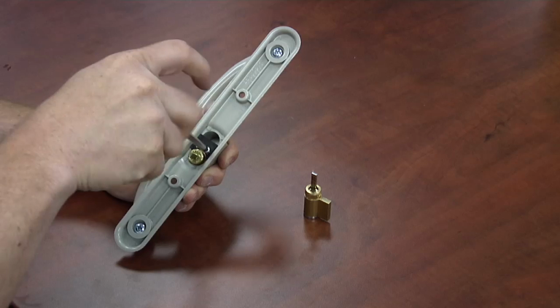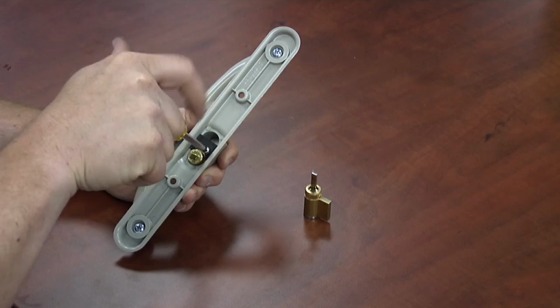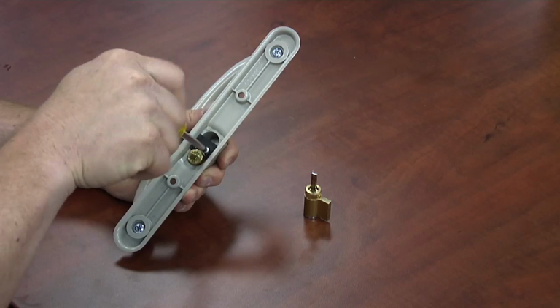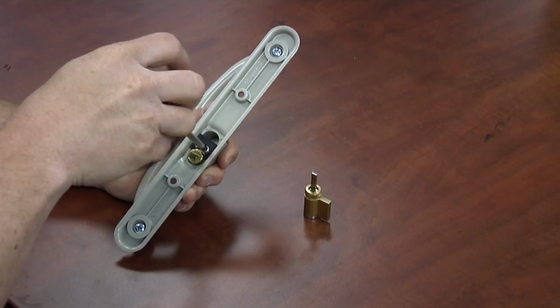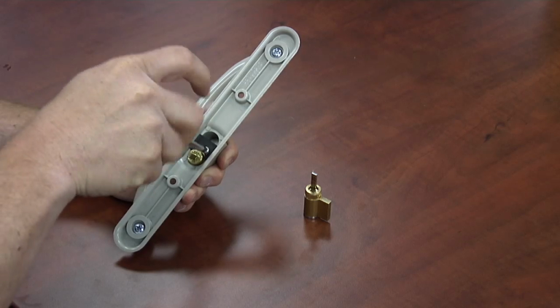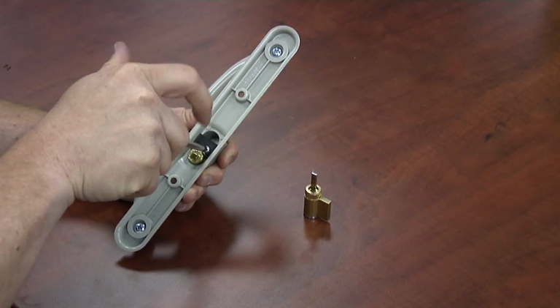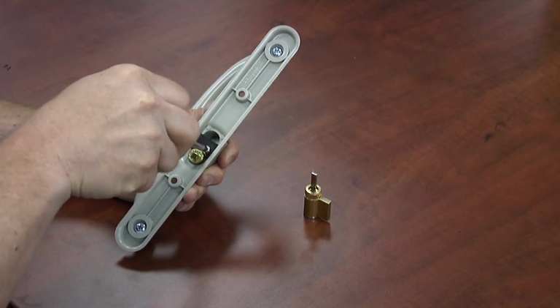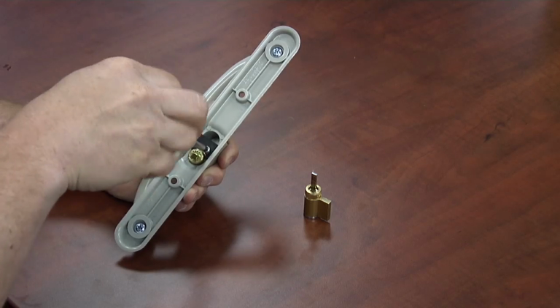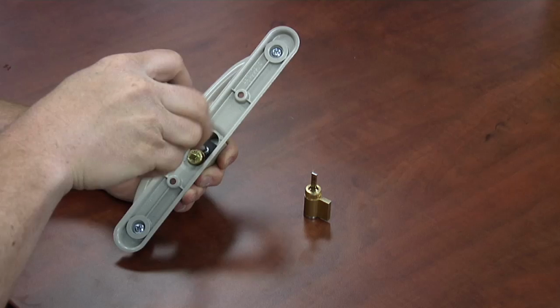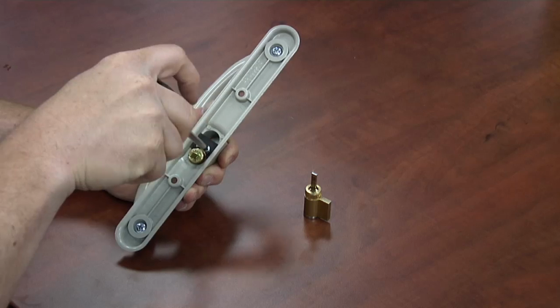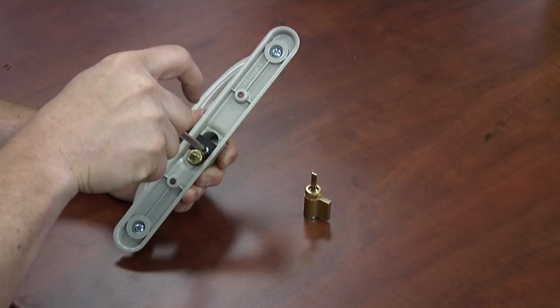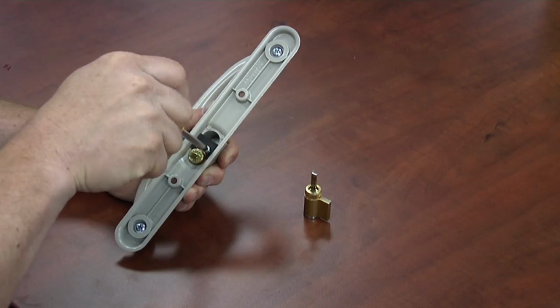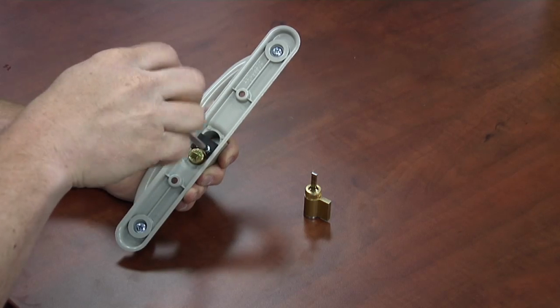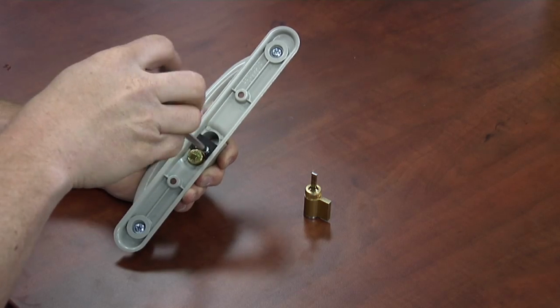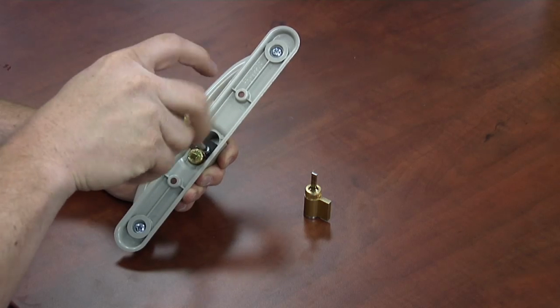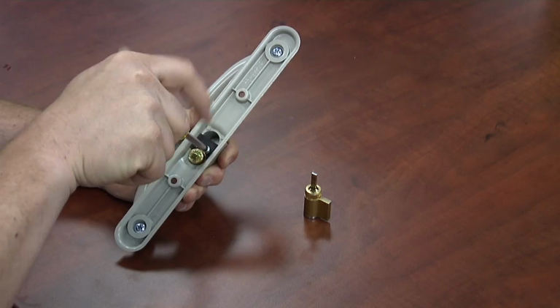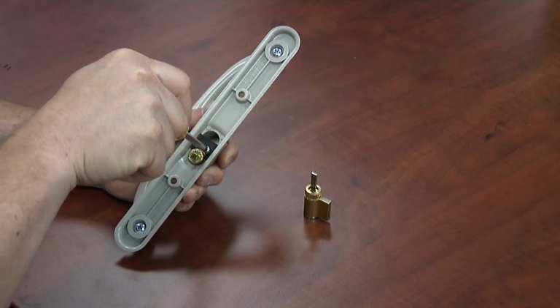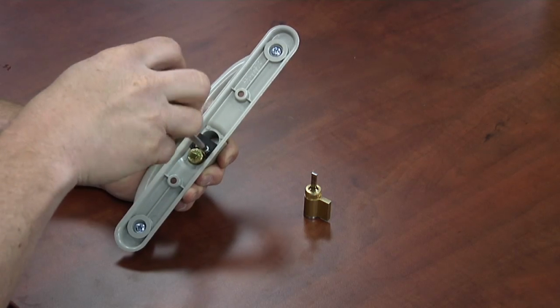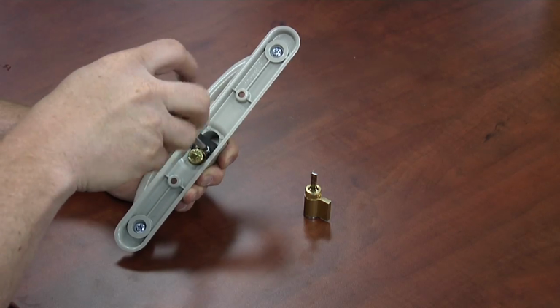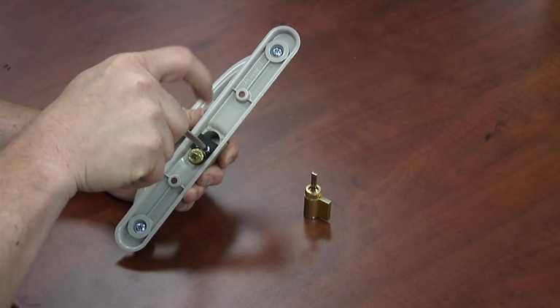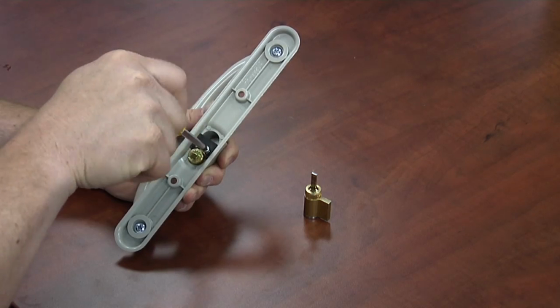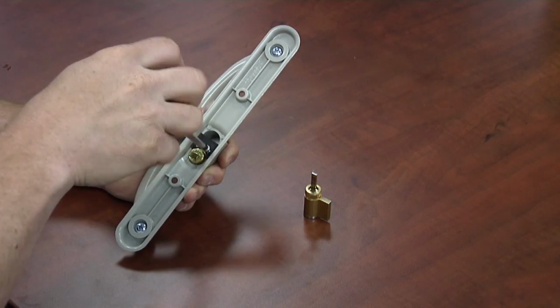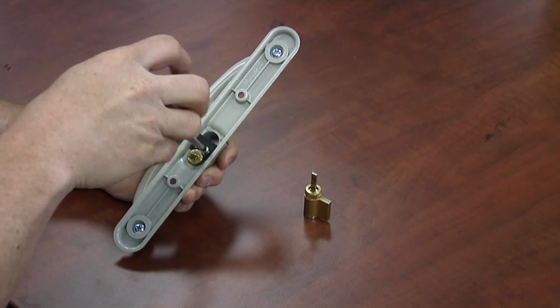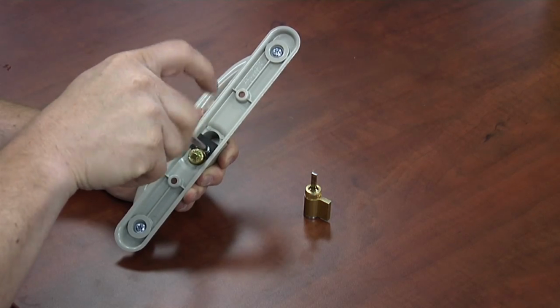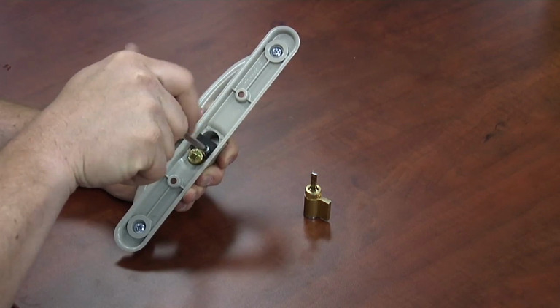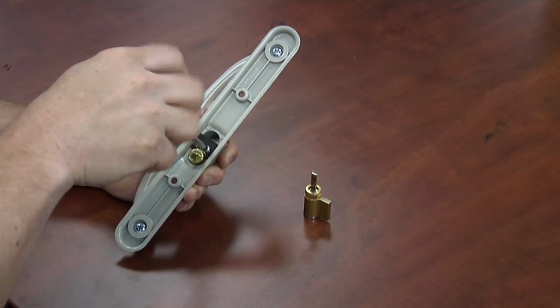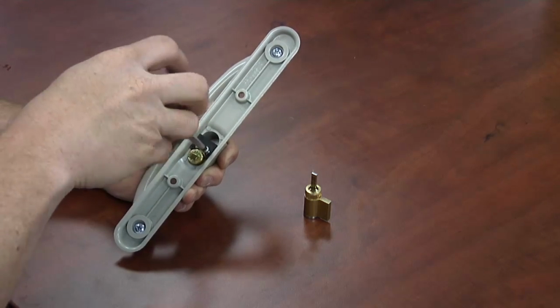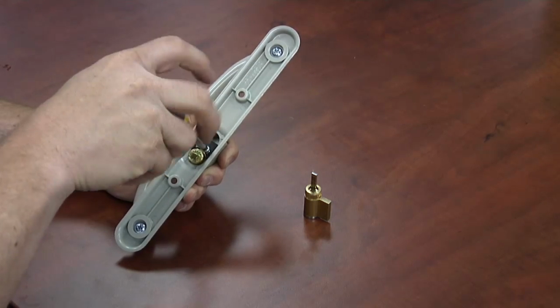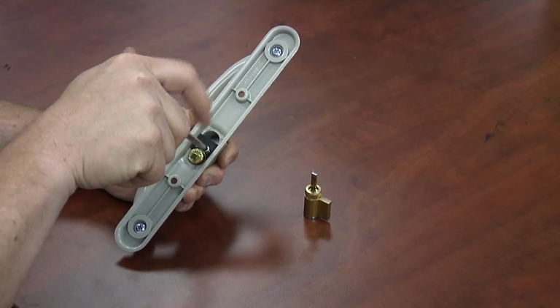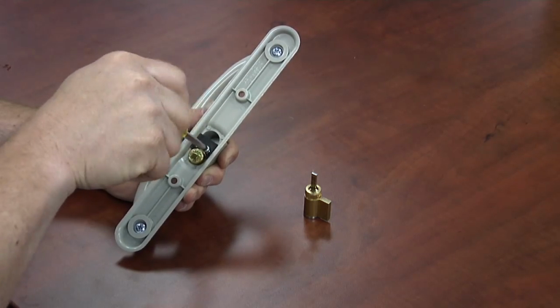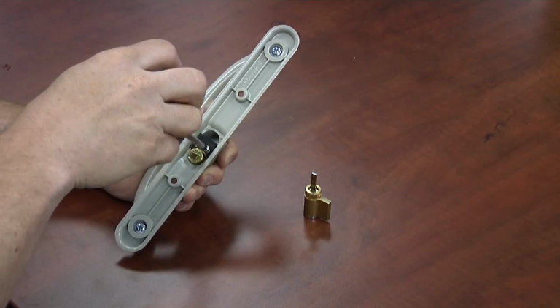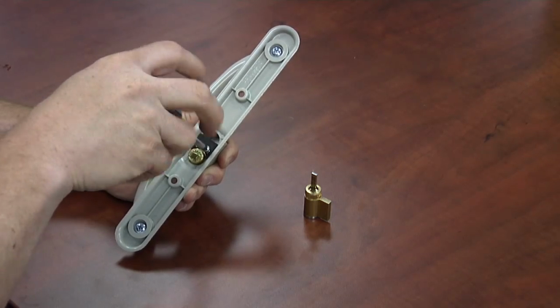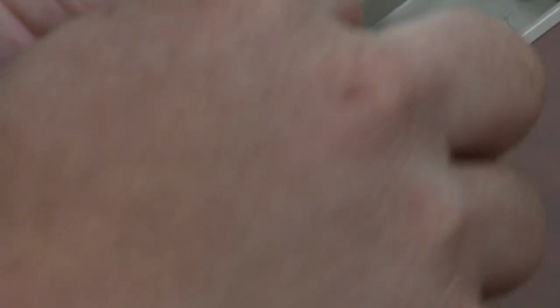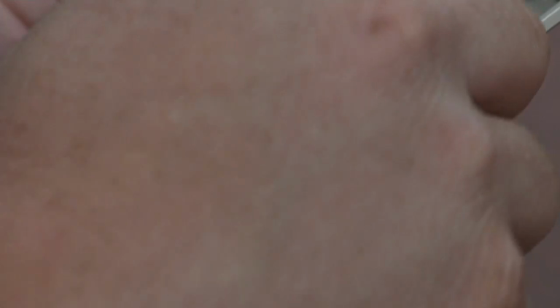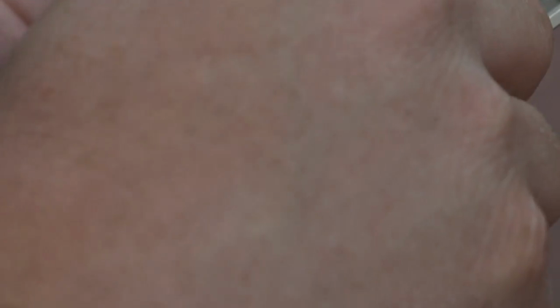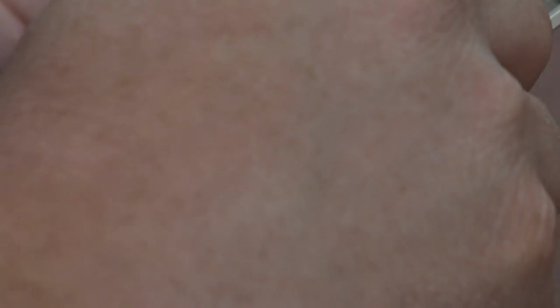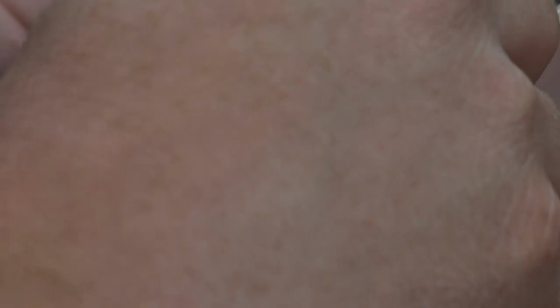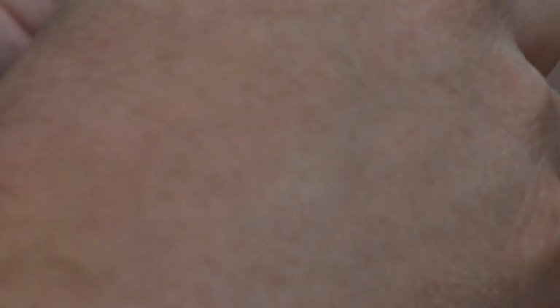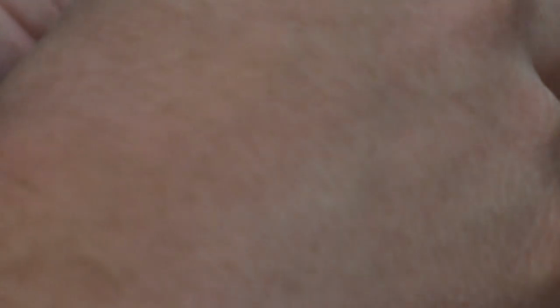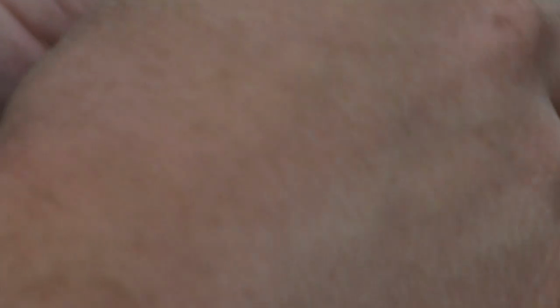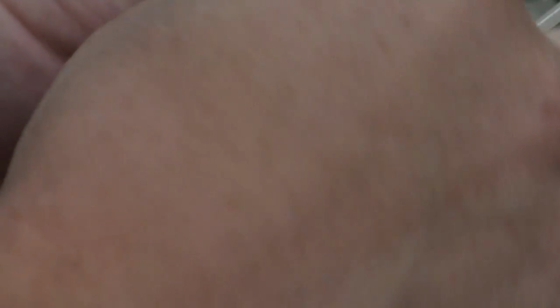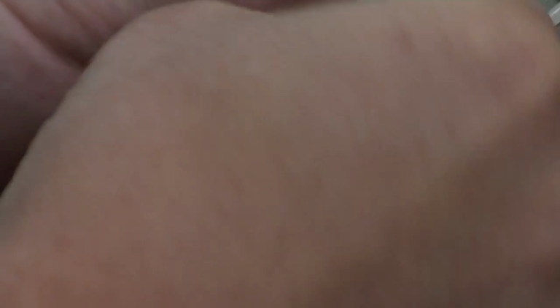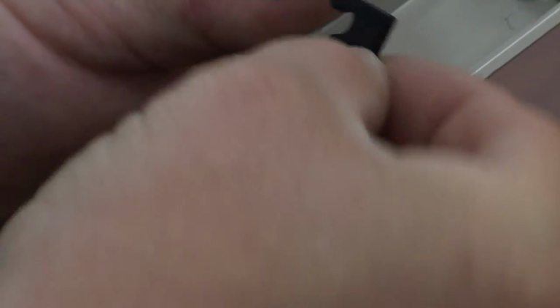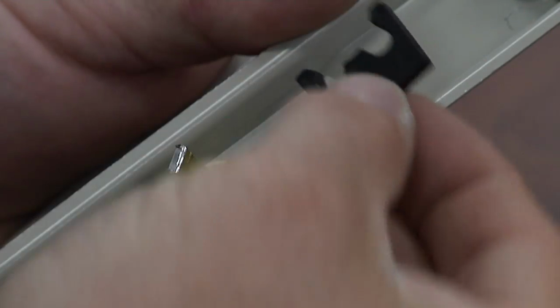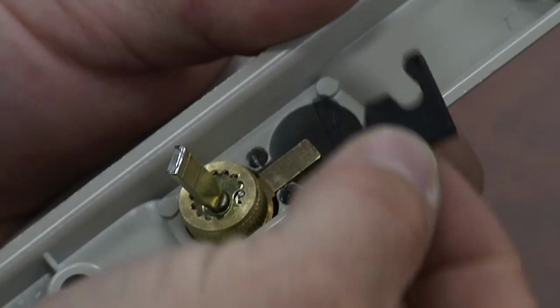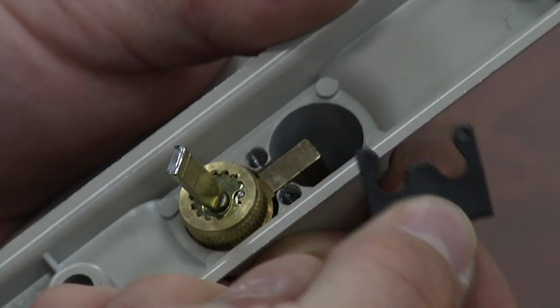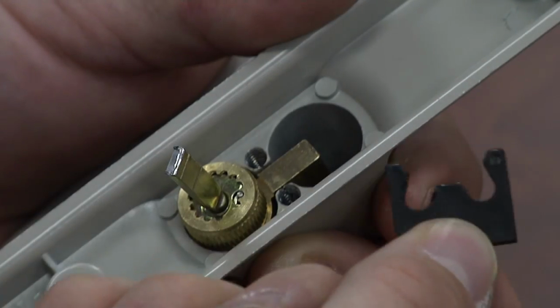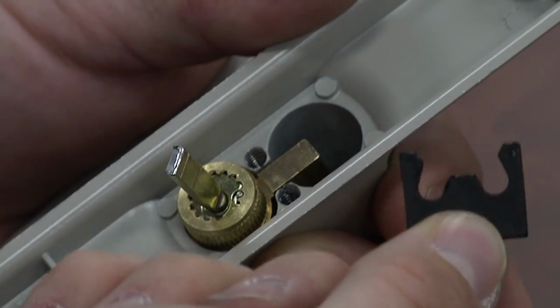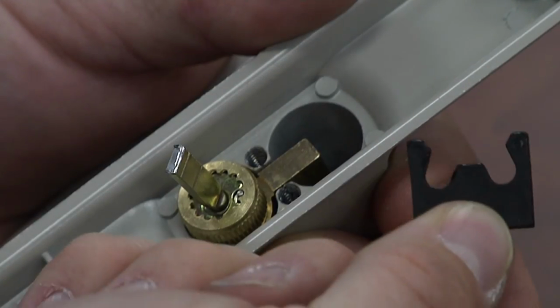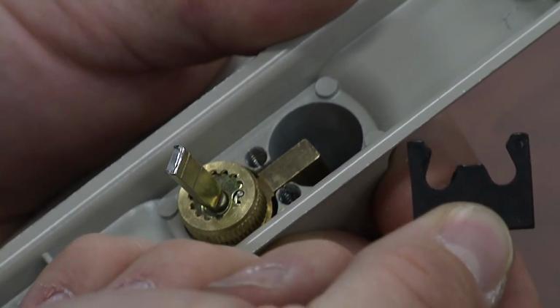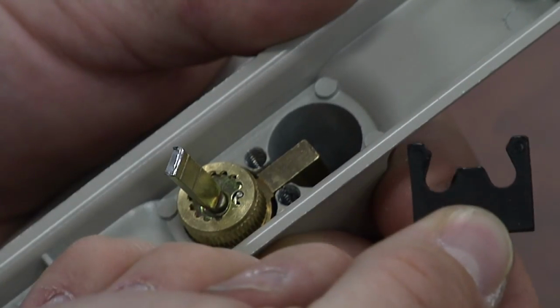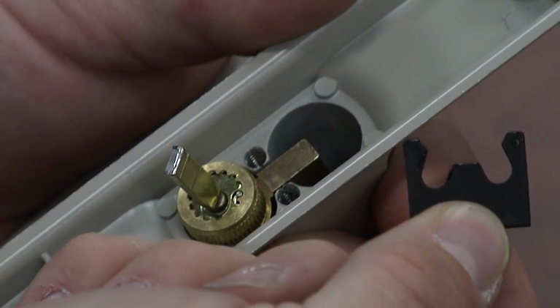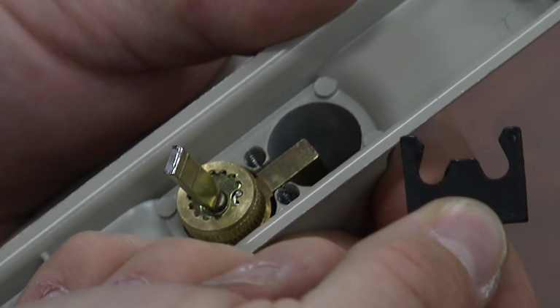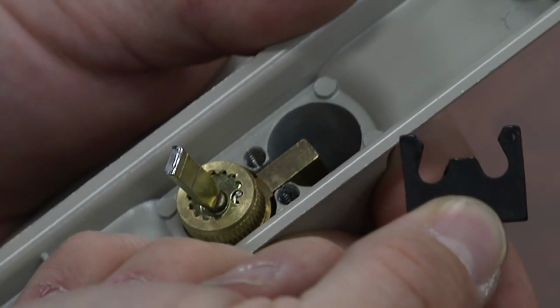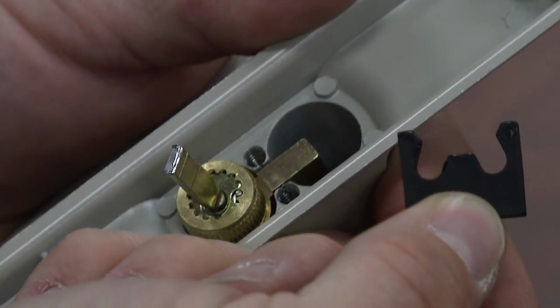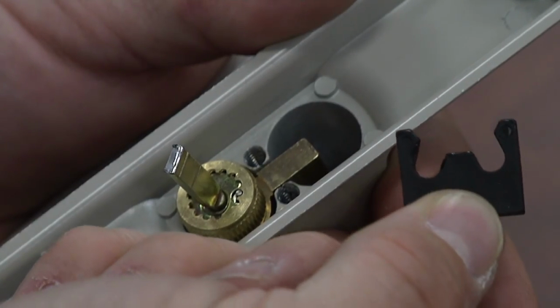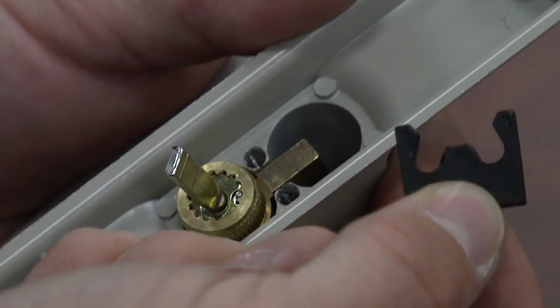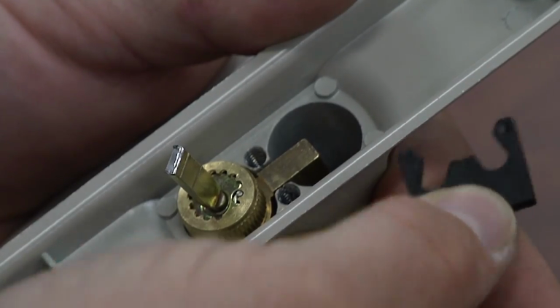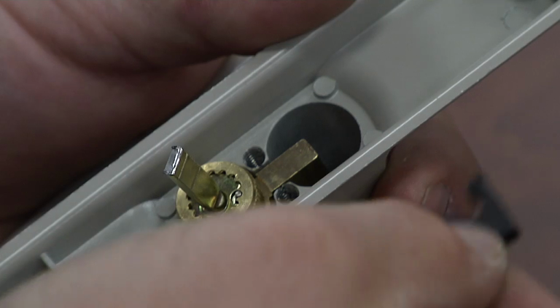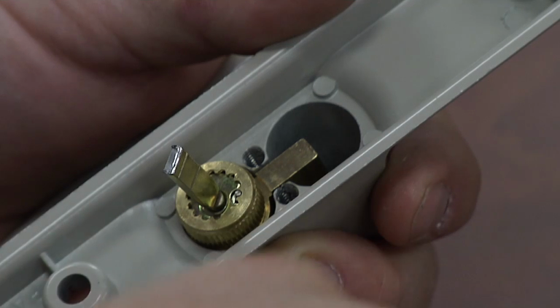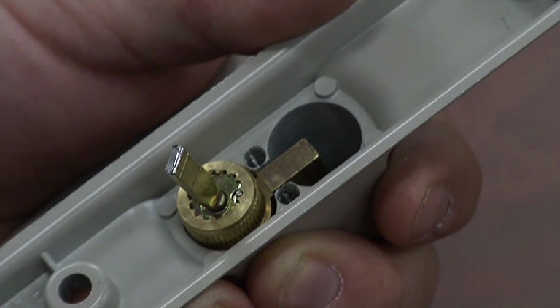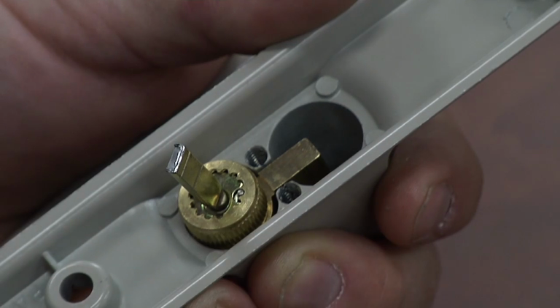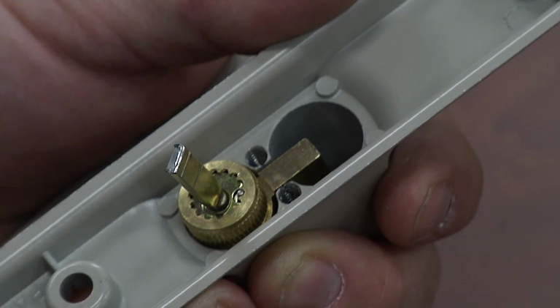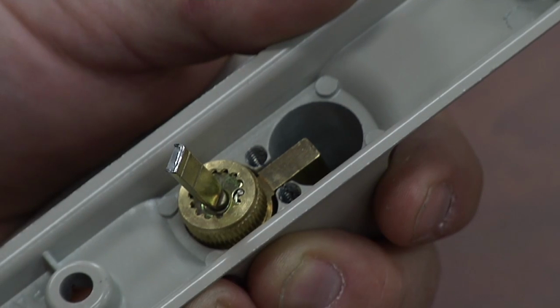Remove the screw on the back side of the handle set. Next, take out the retainer clip and remove the lock cylinder.